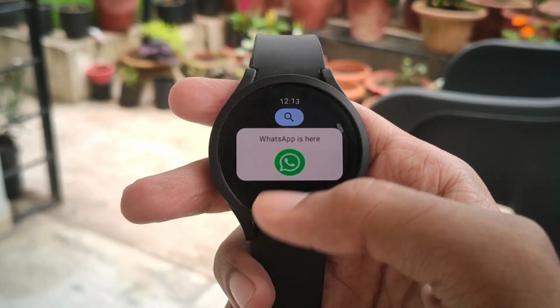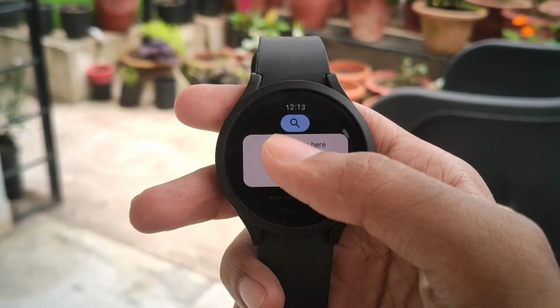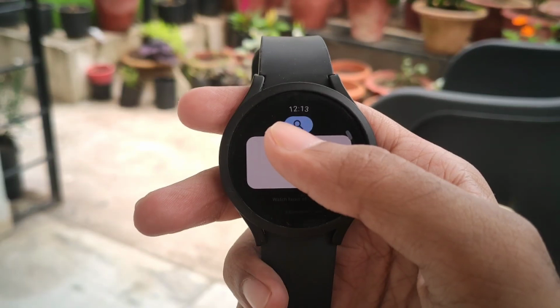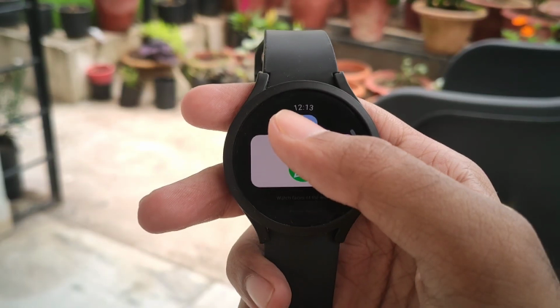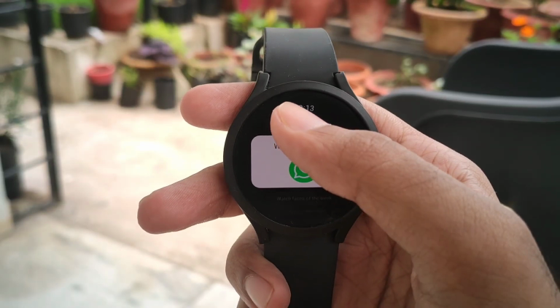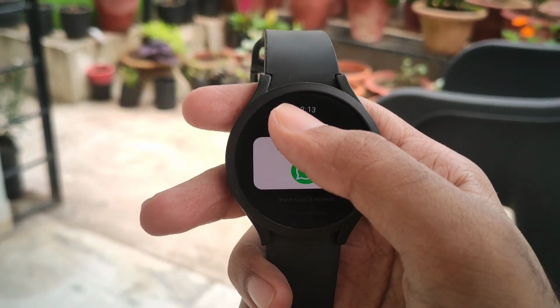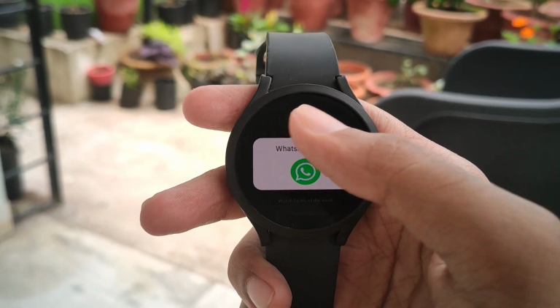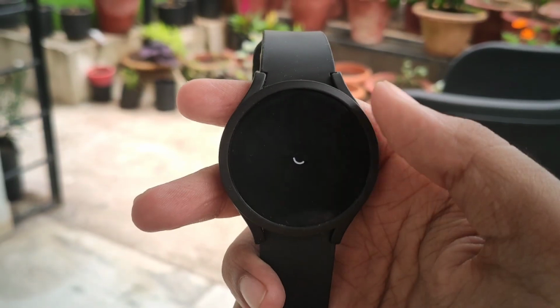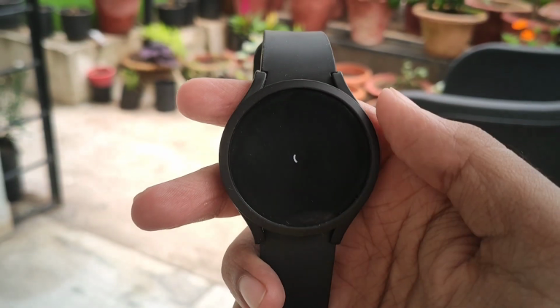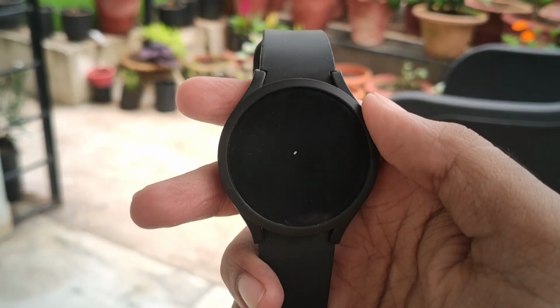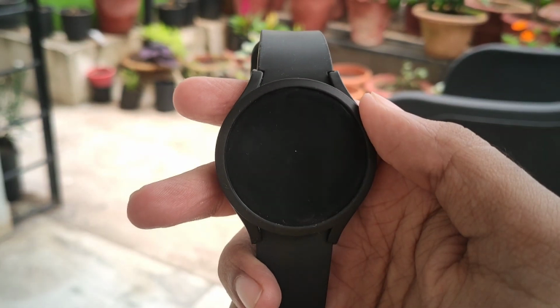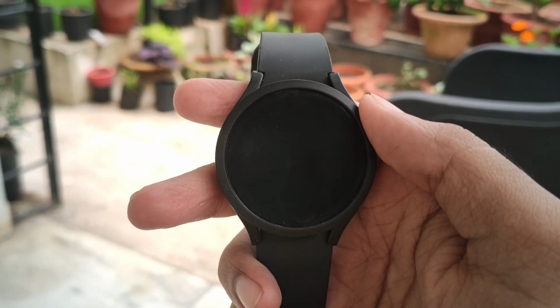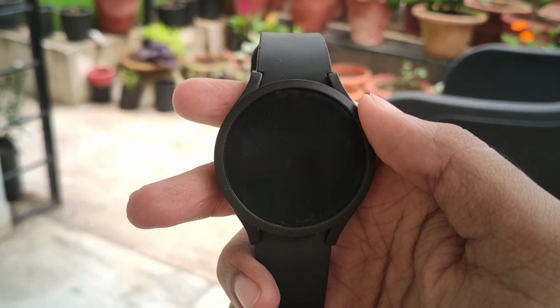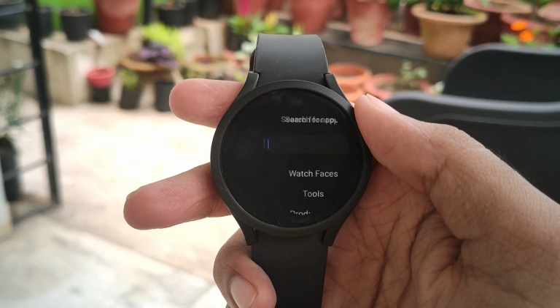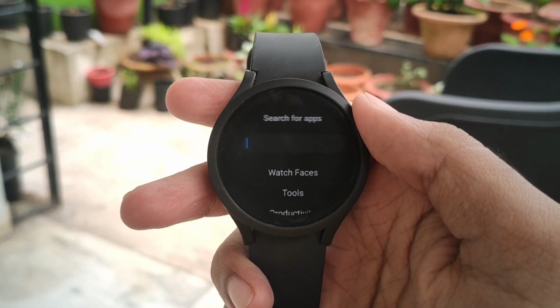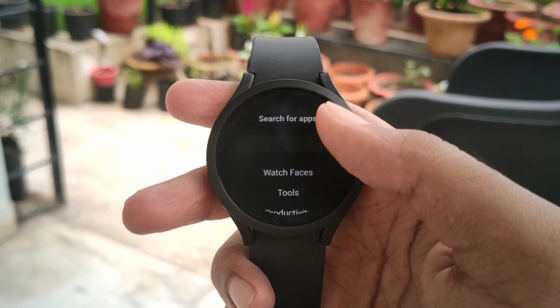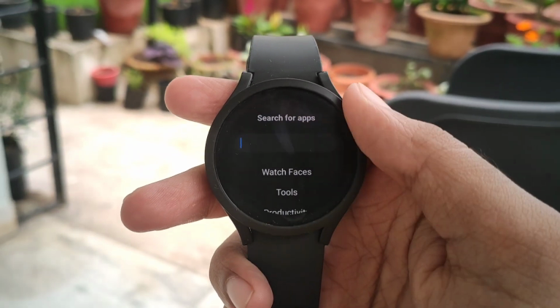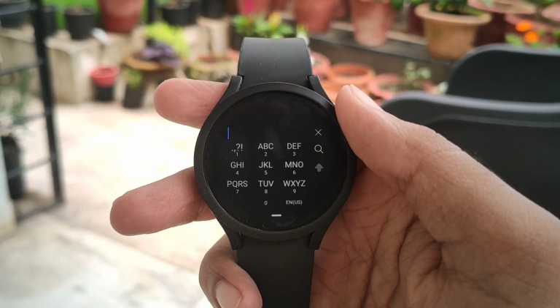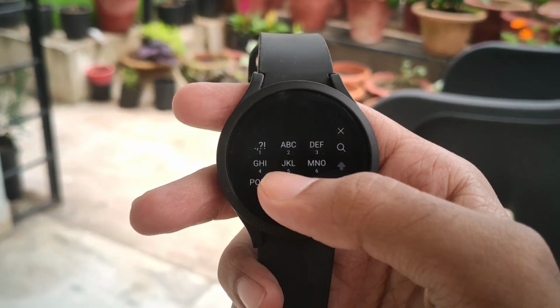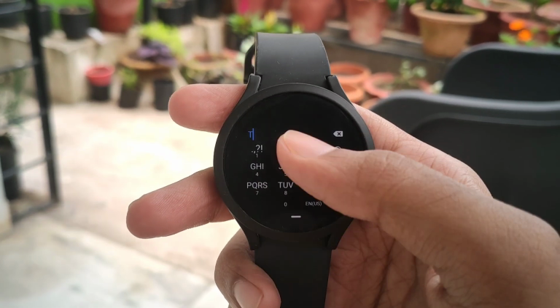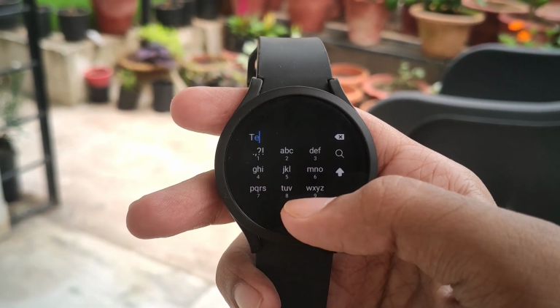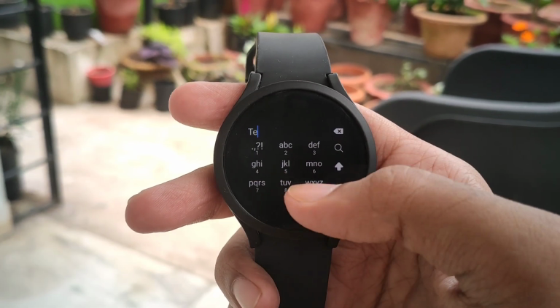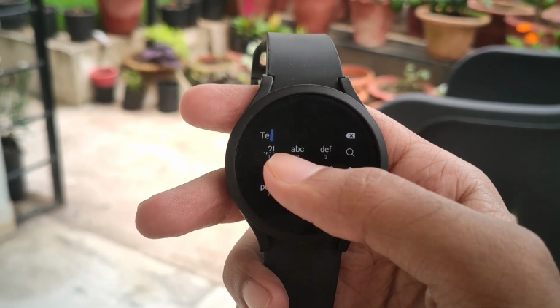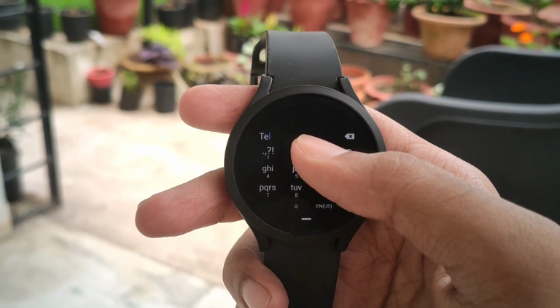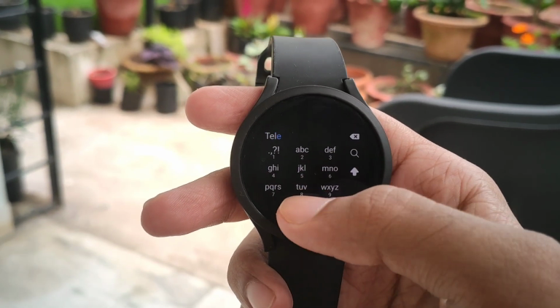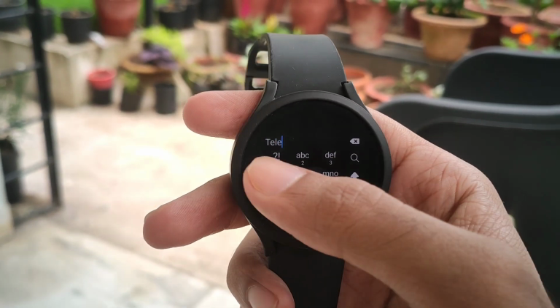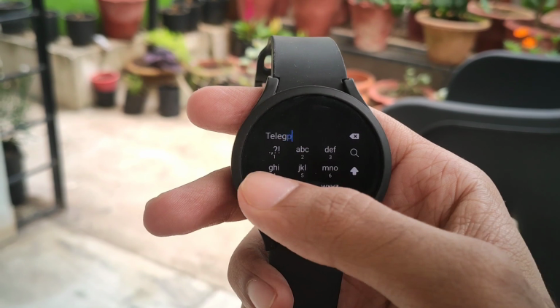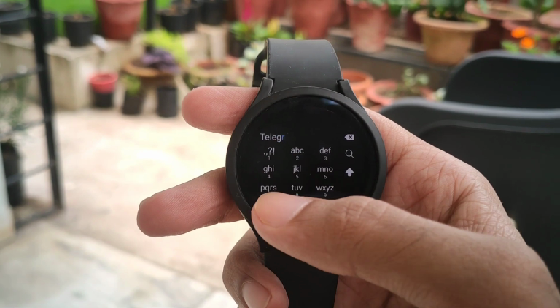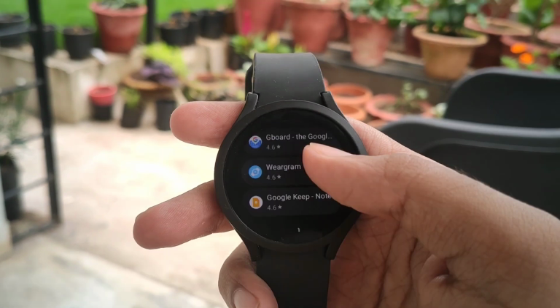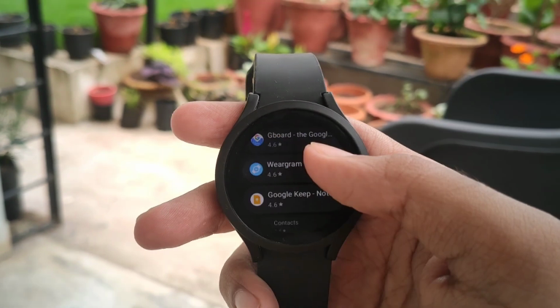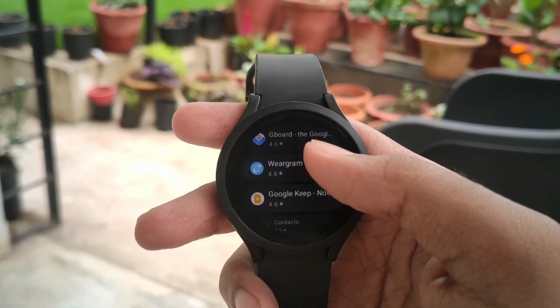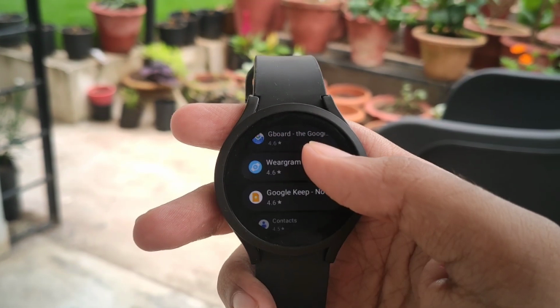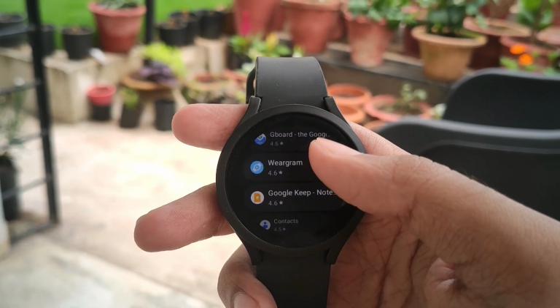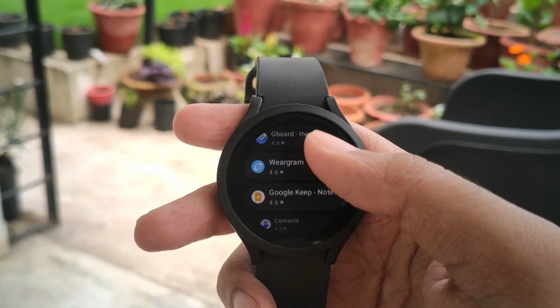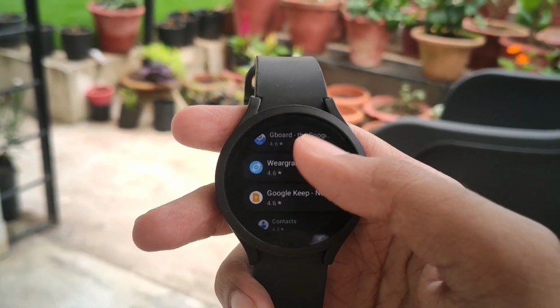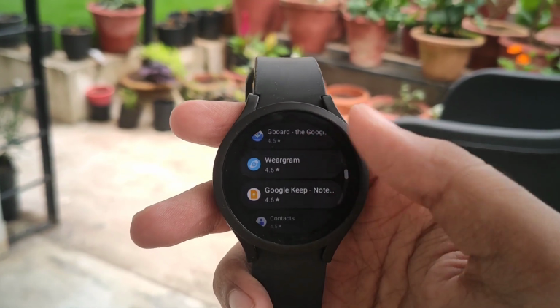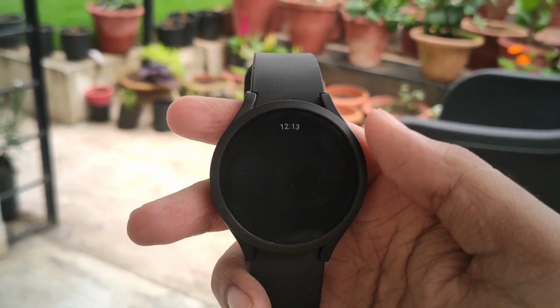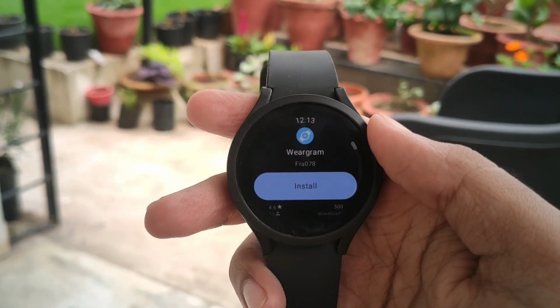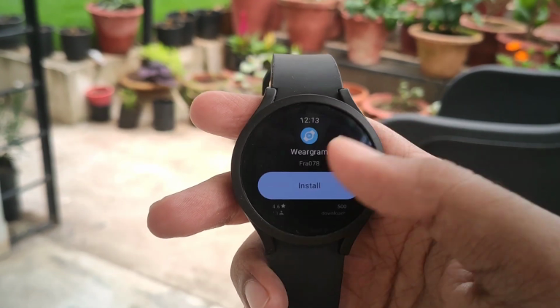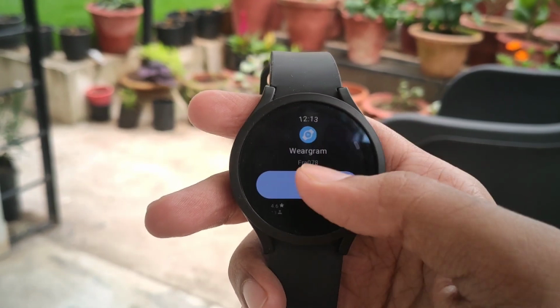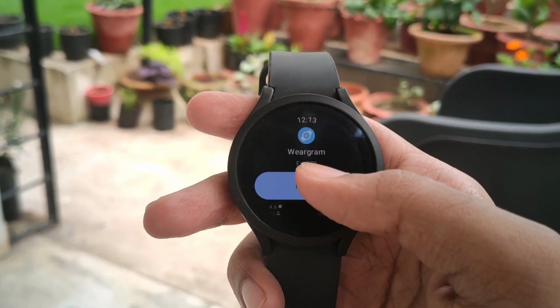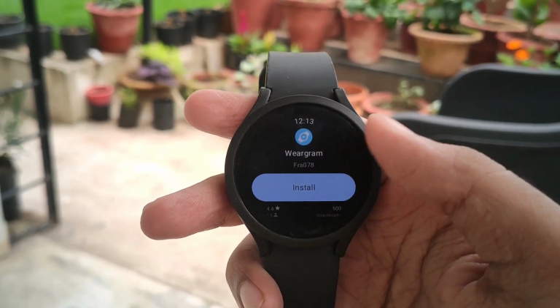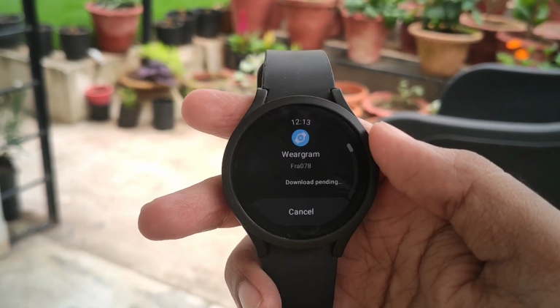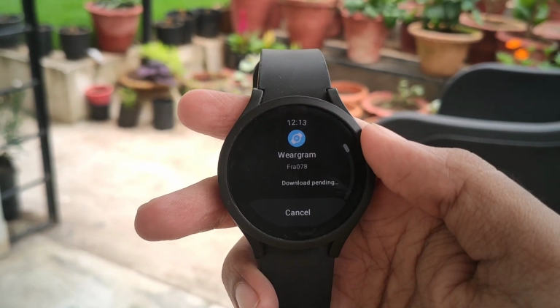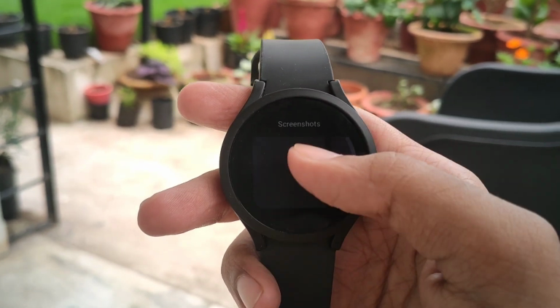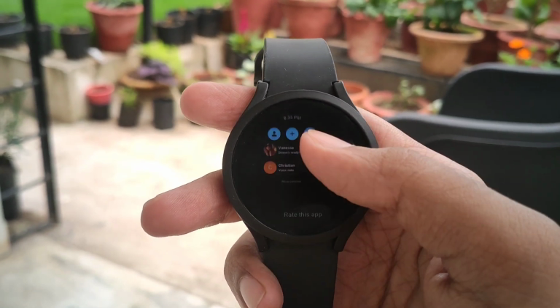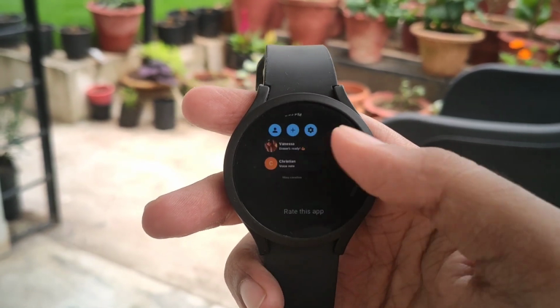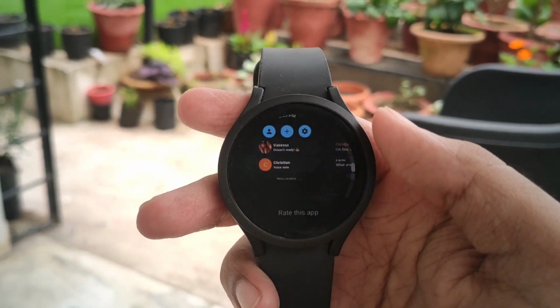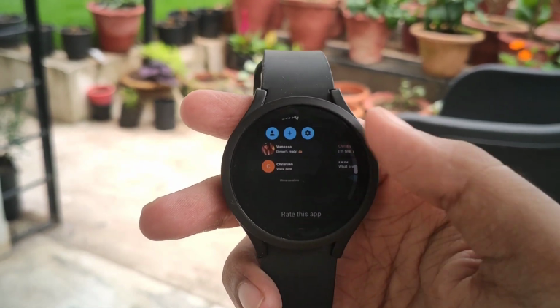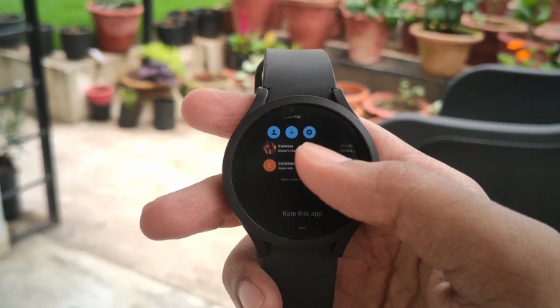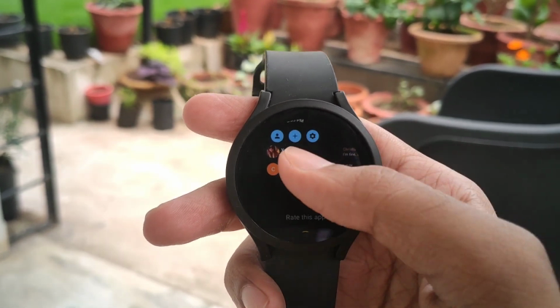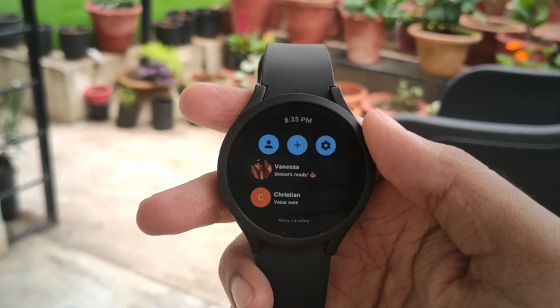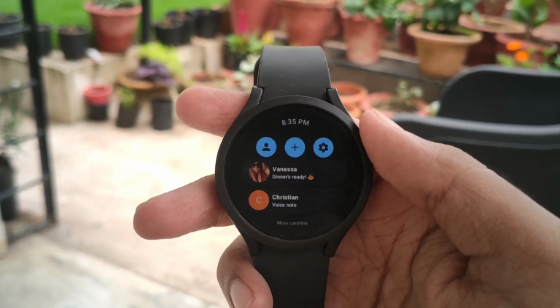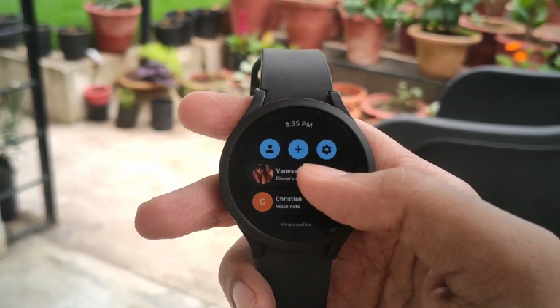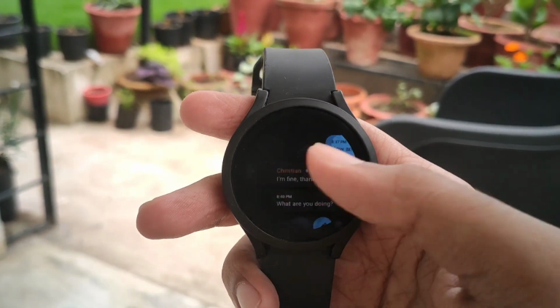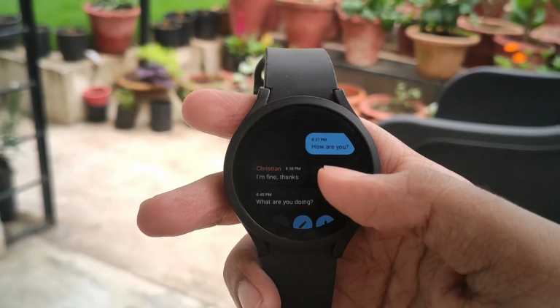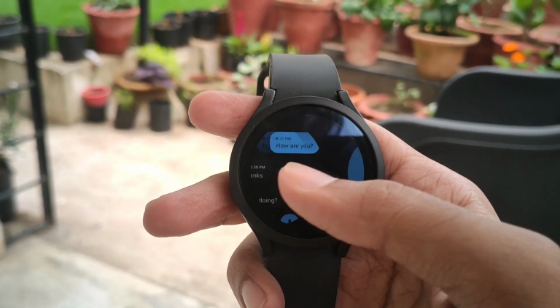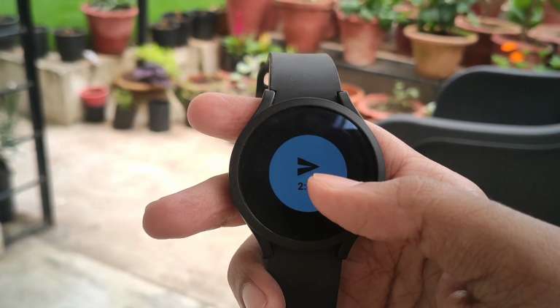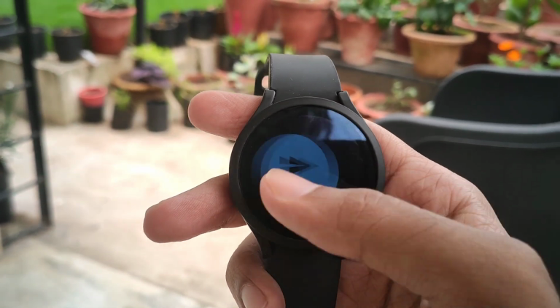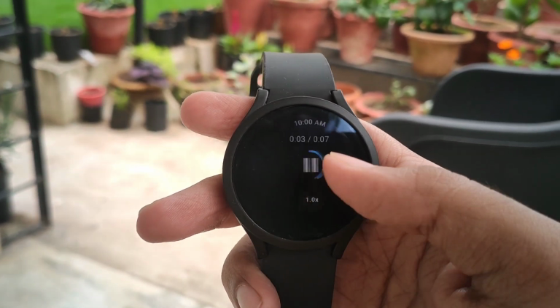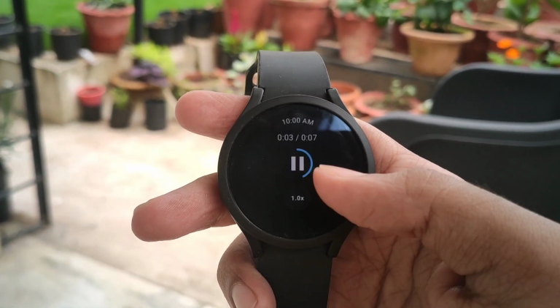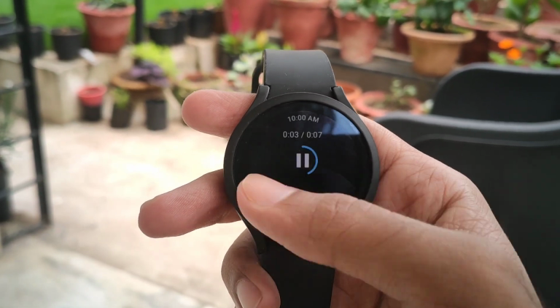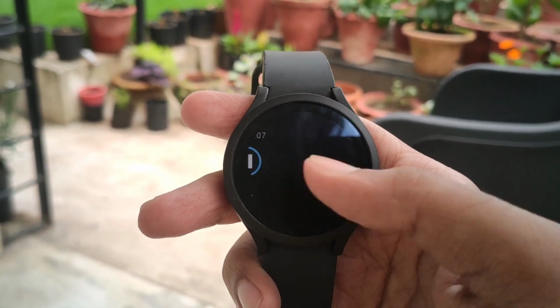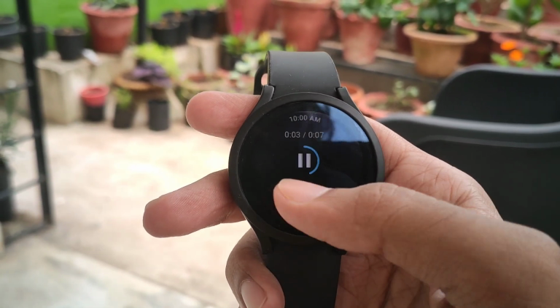Just head over to the Play Store on the watch and search for Telegram or Weargram, then hit install. Let's check the screenshots while it's being downloaded.